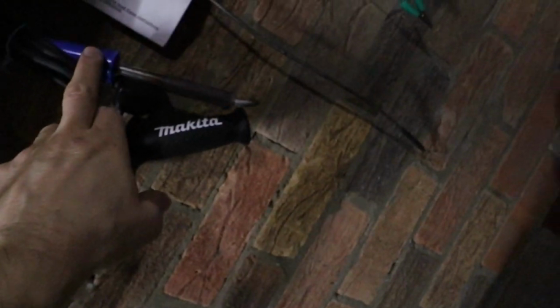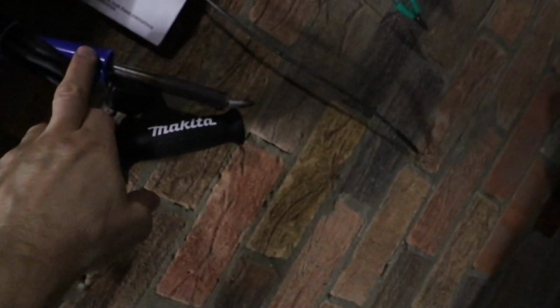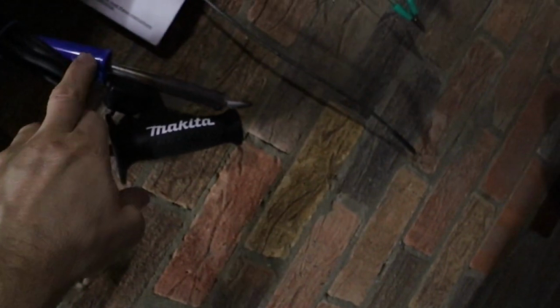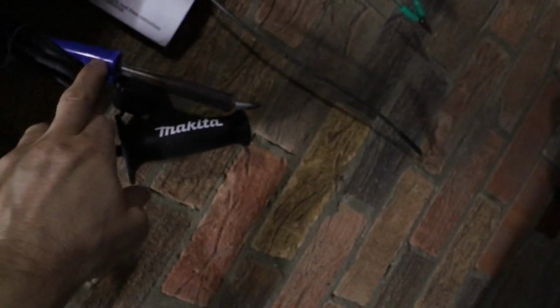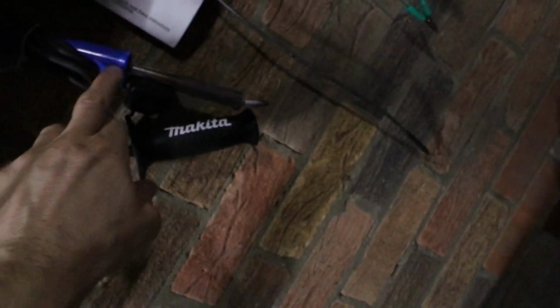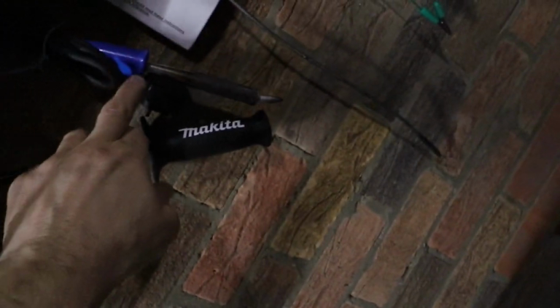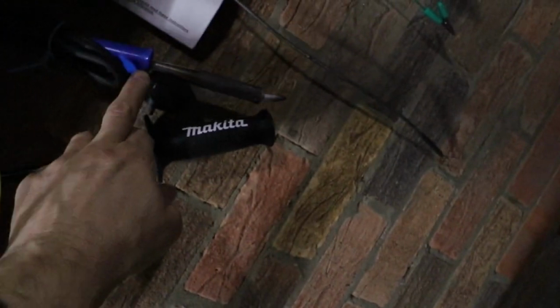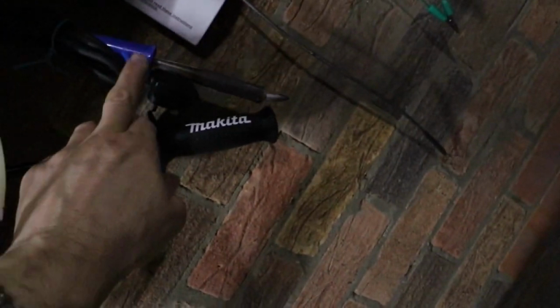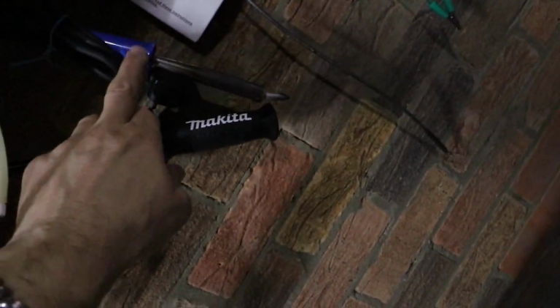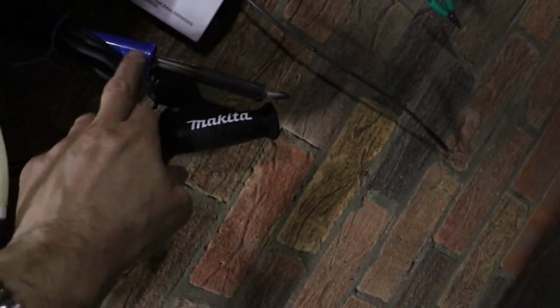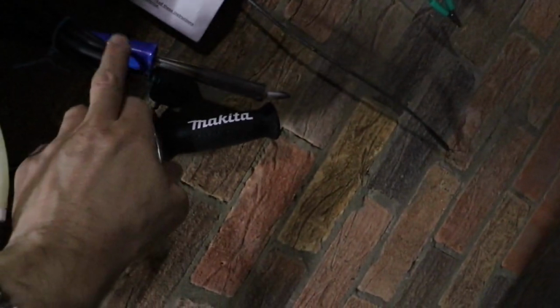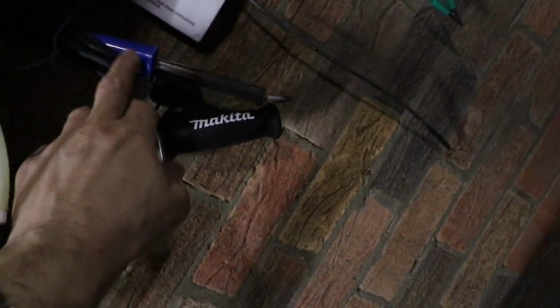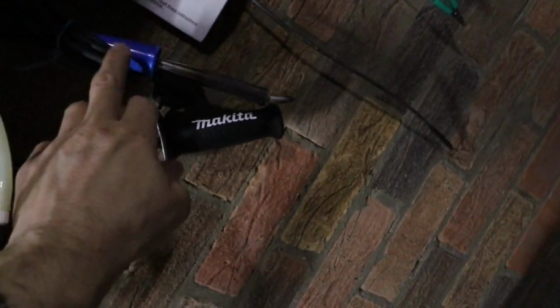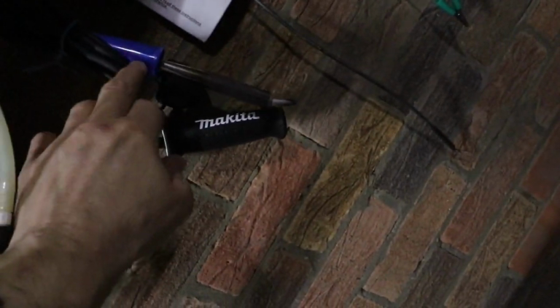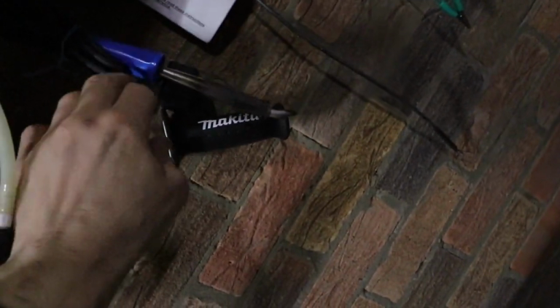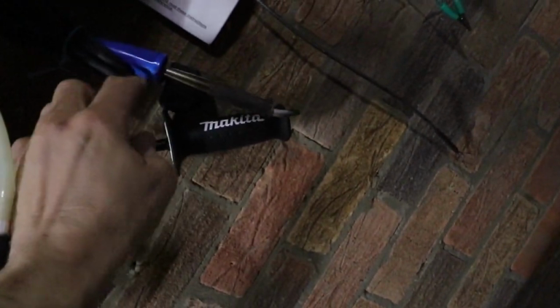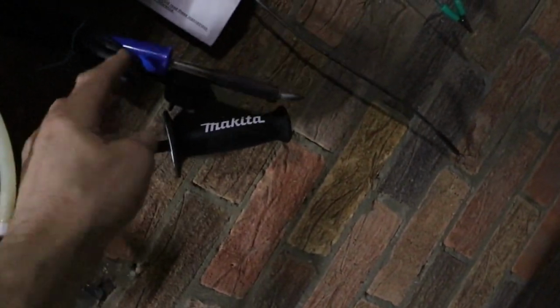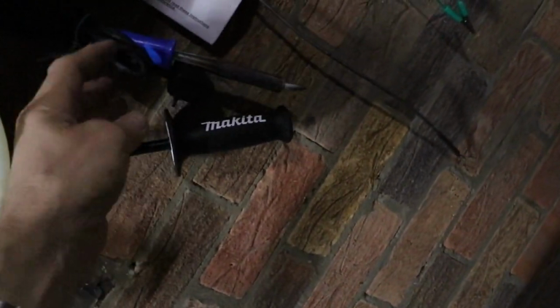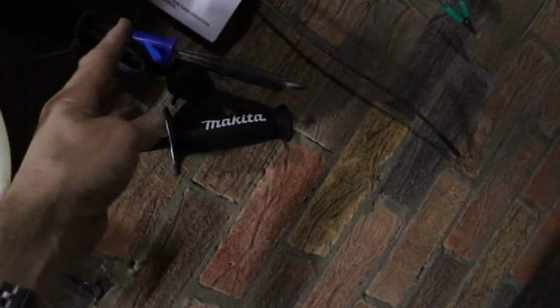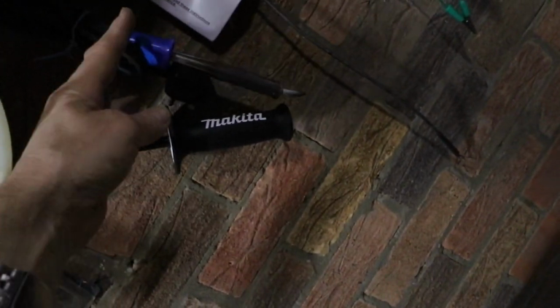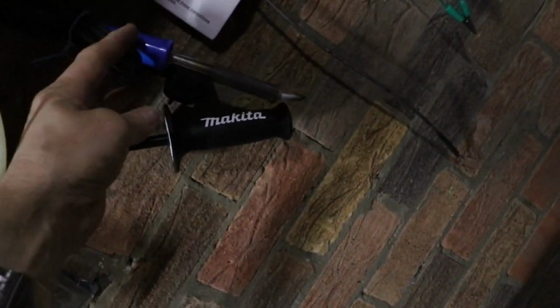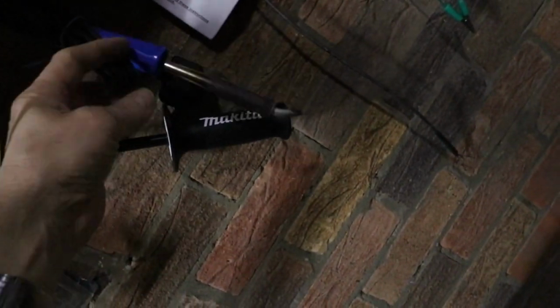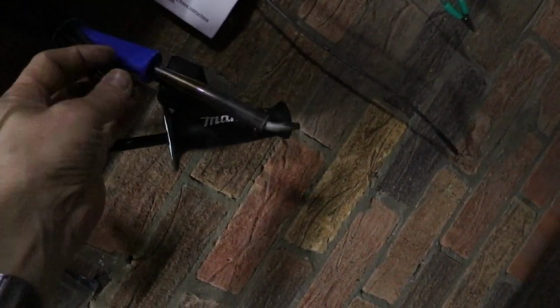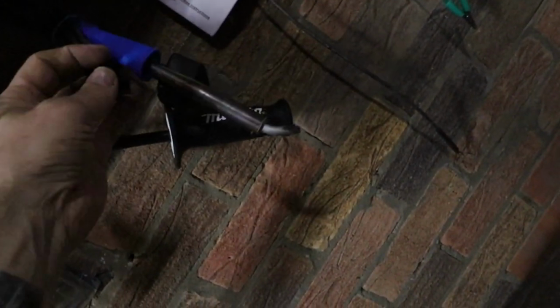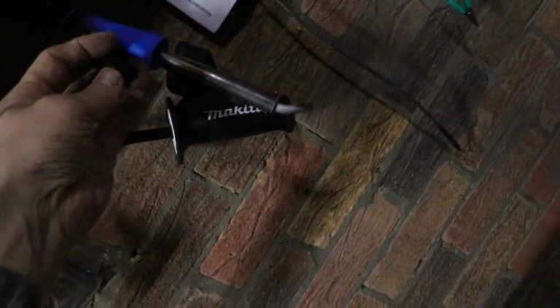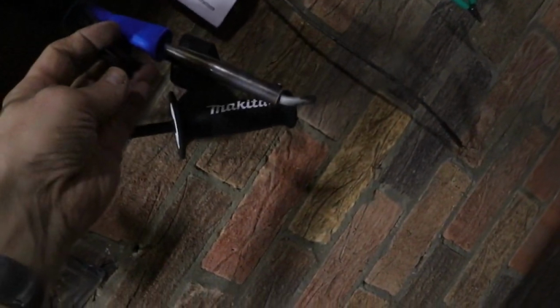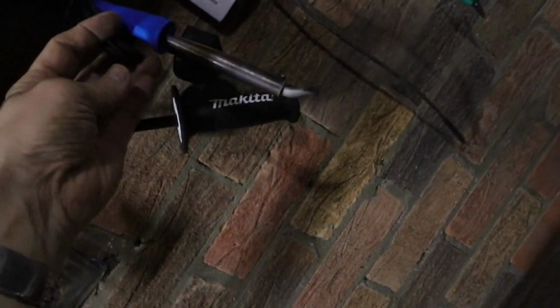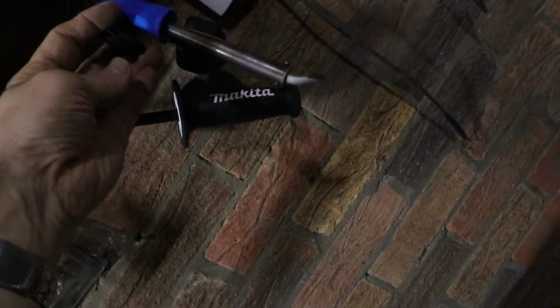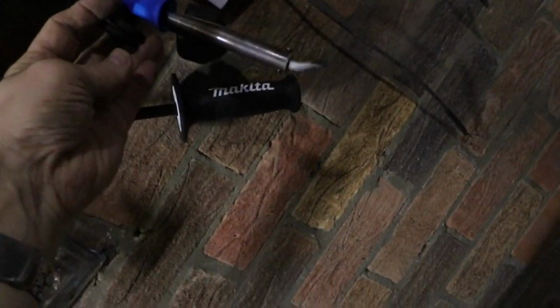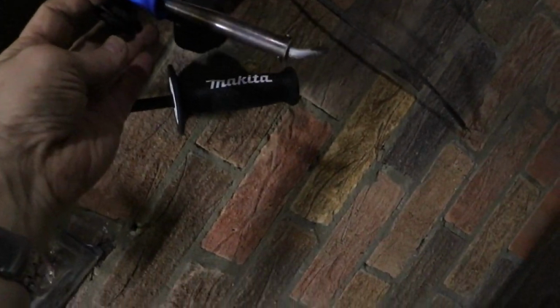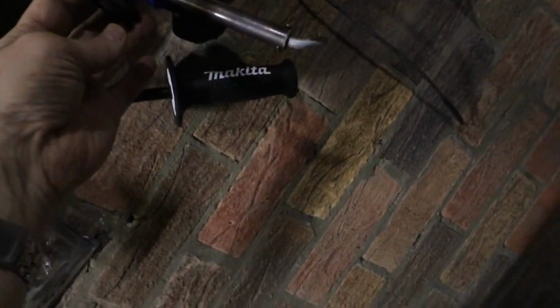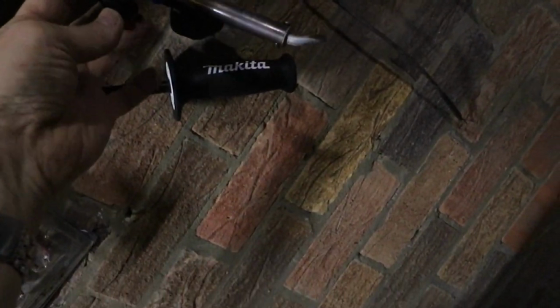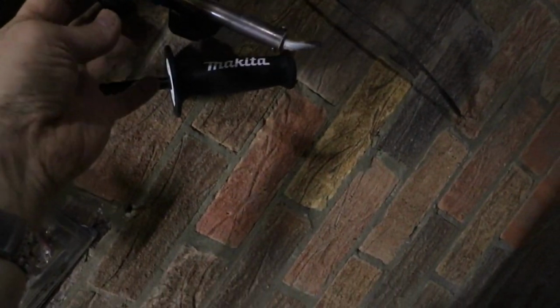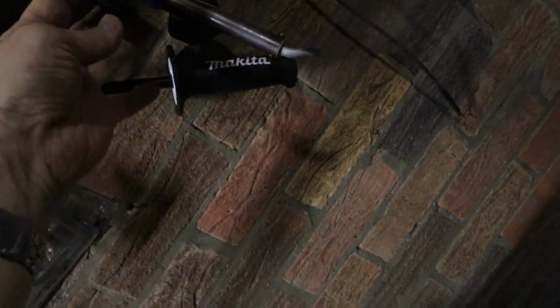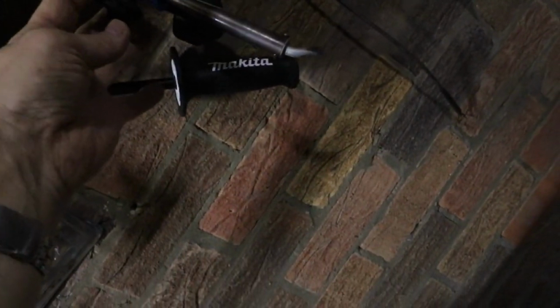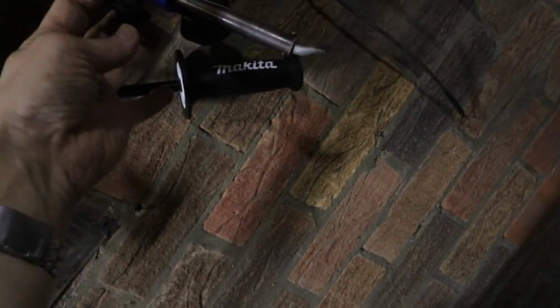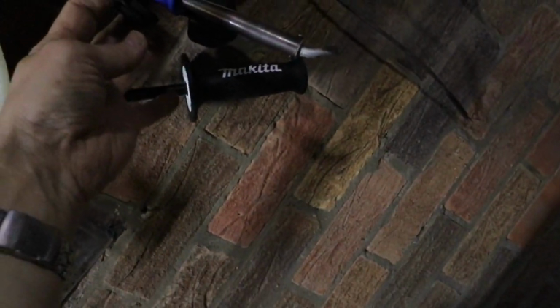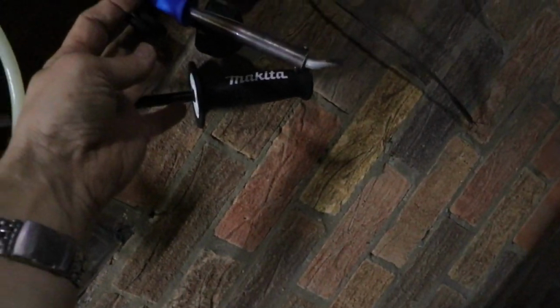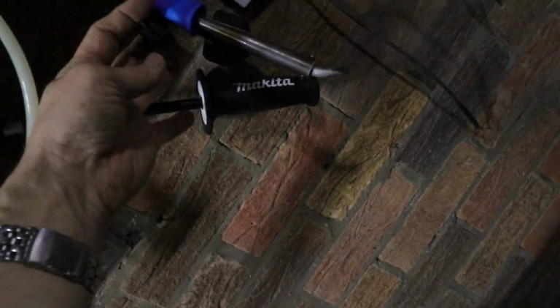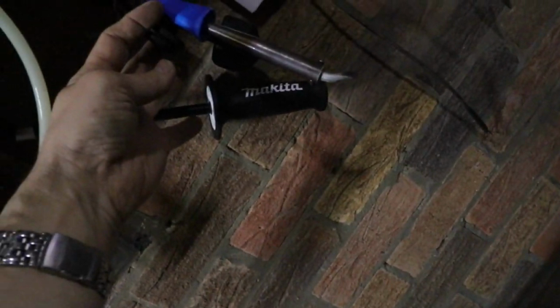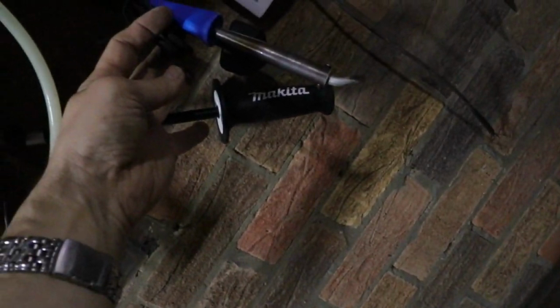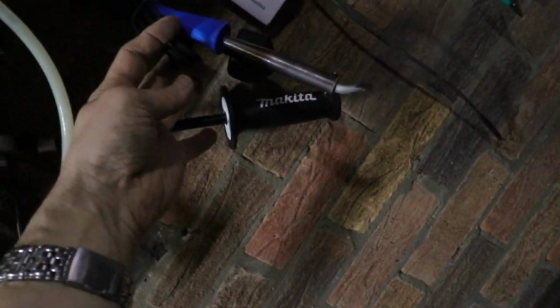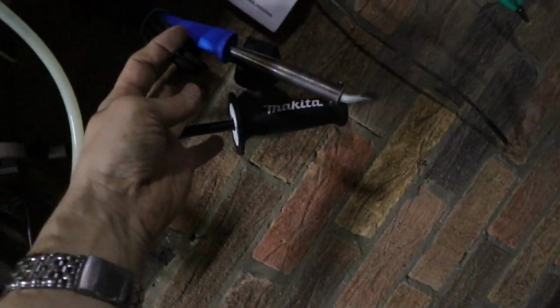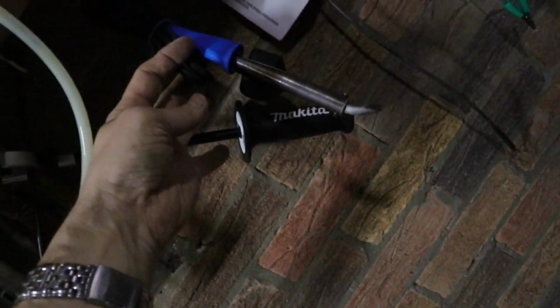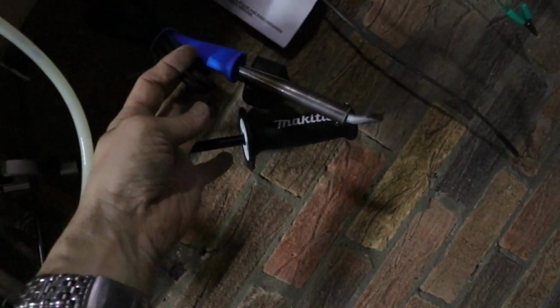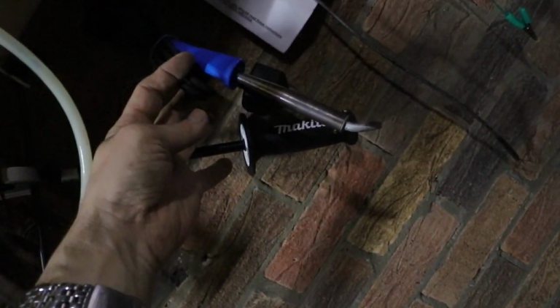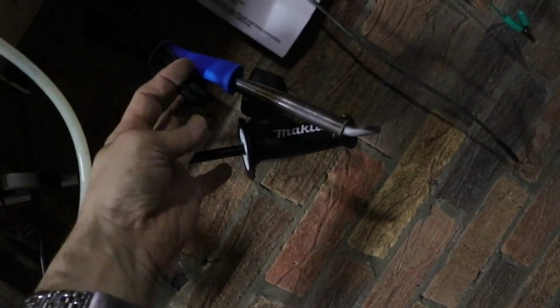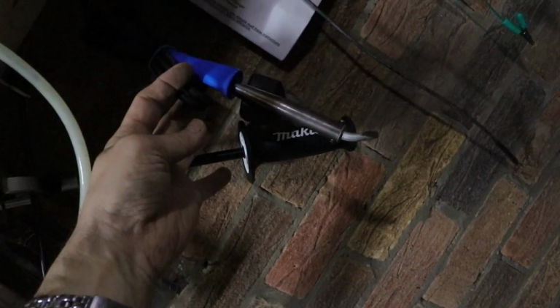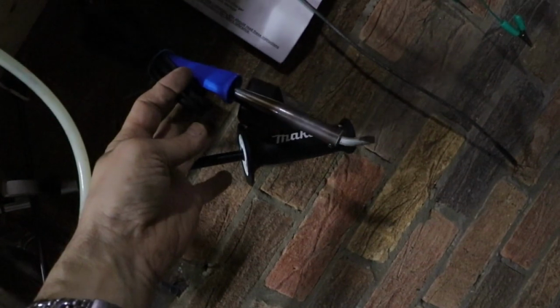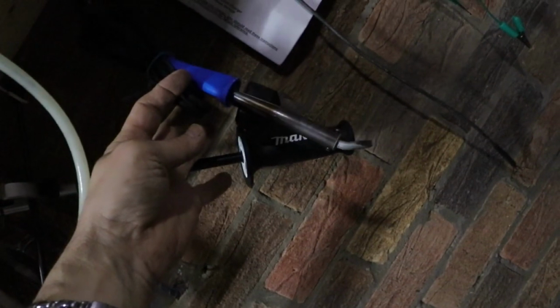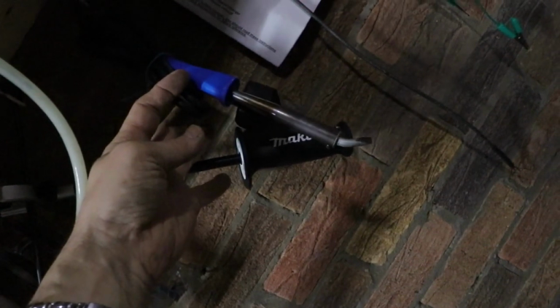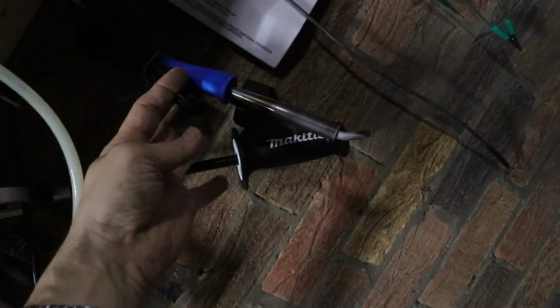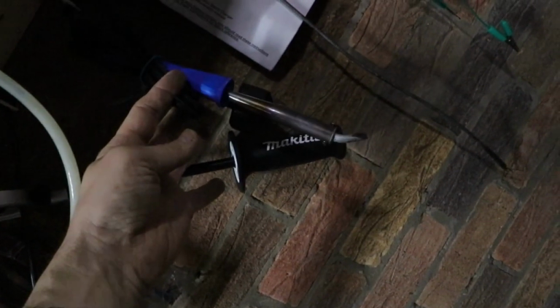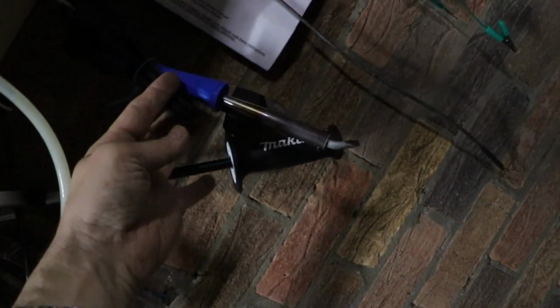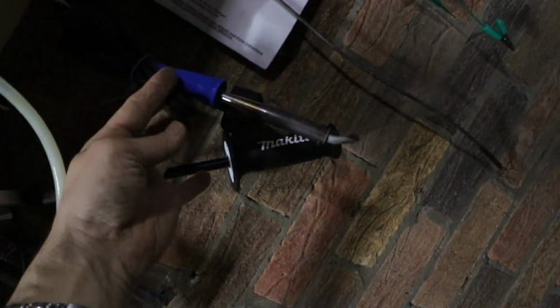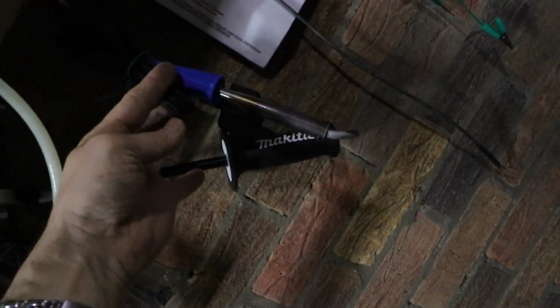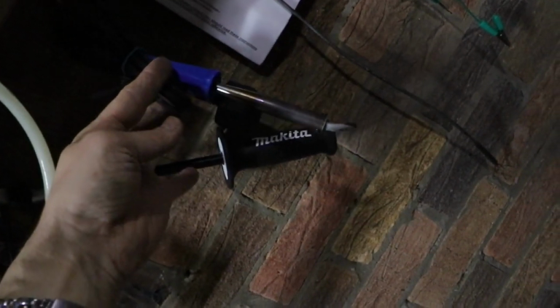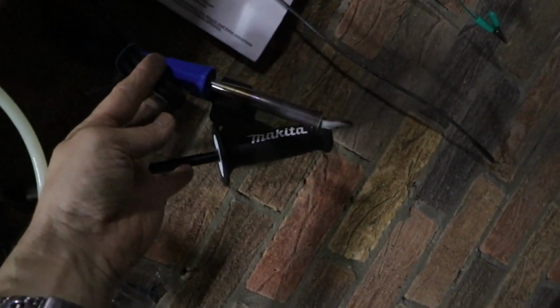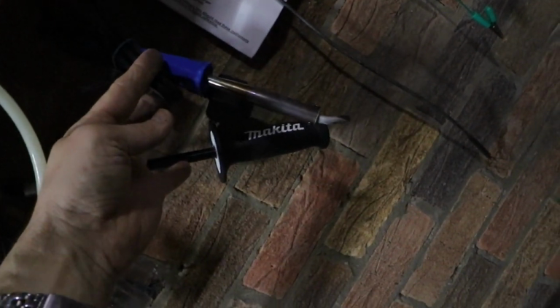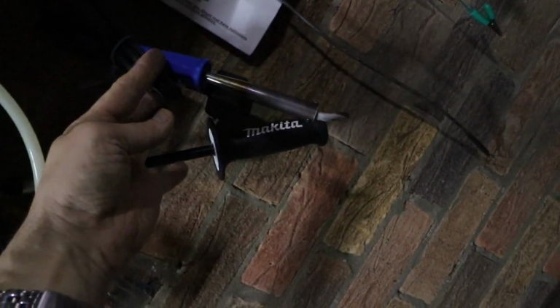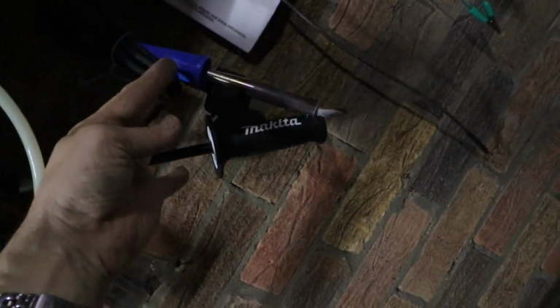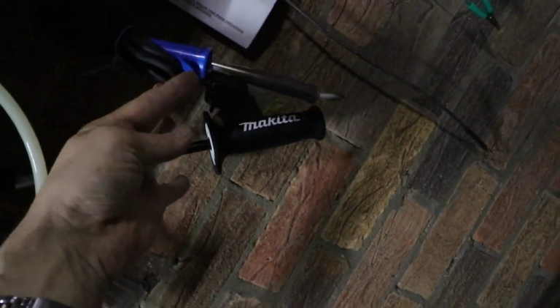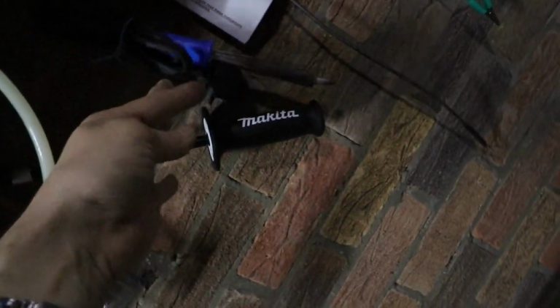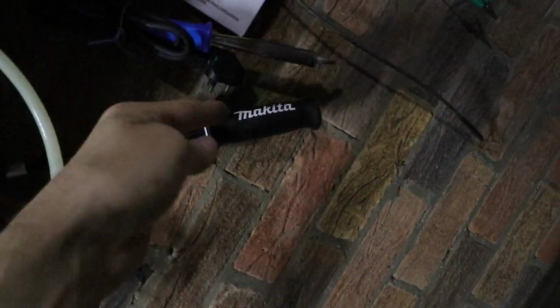You've got to have a decent soldering iron — that's a heavy duty one that.